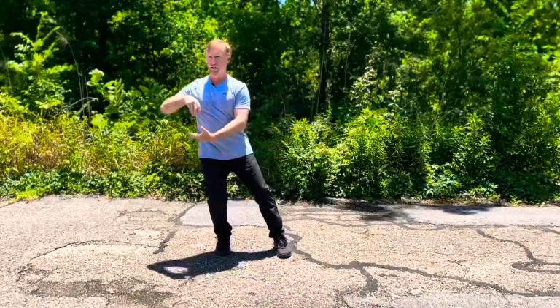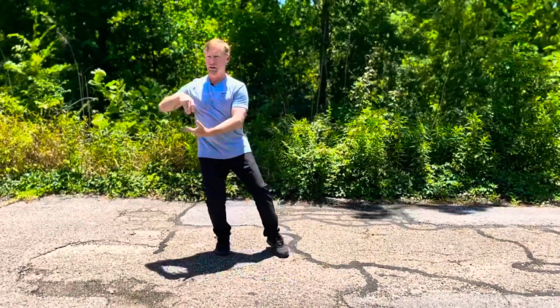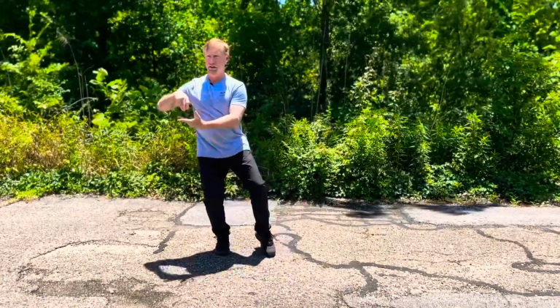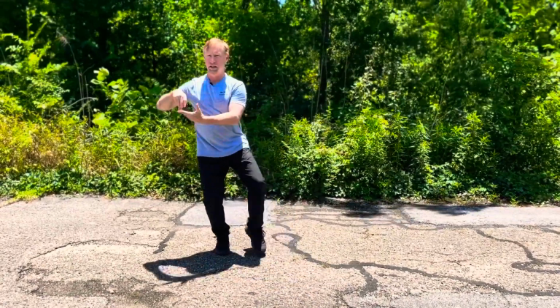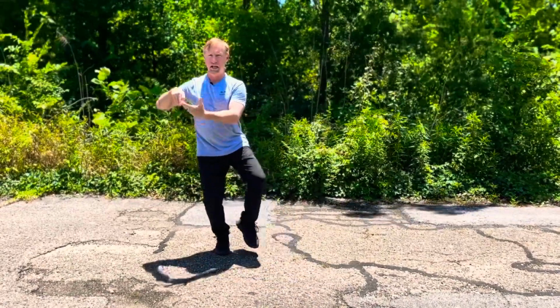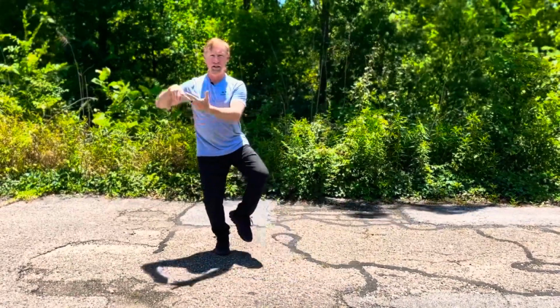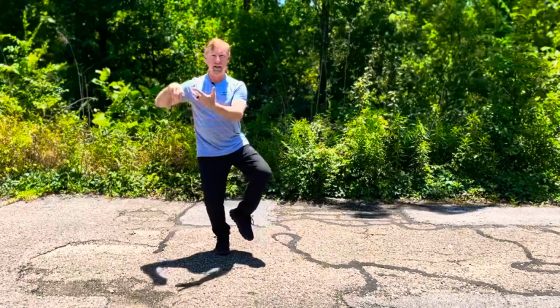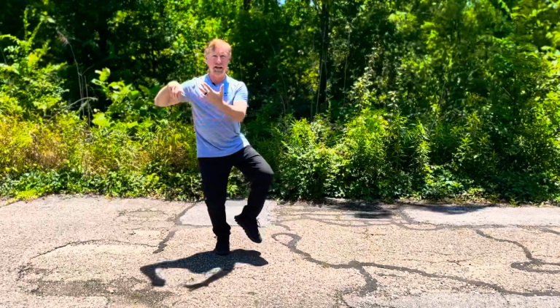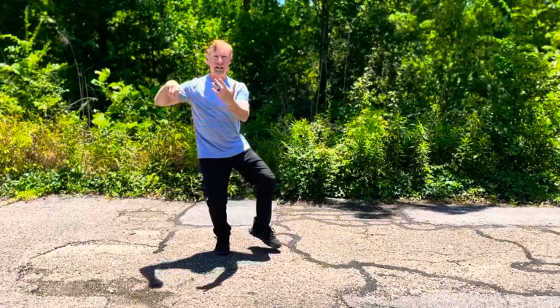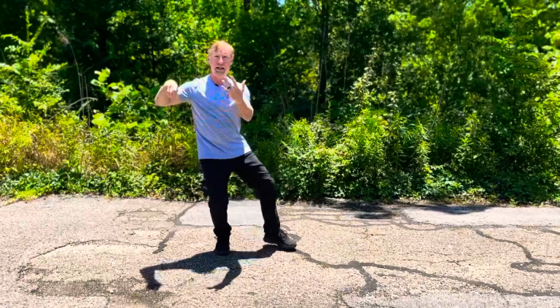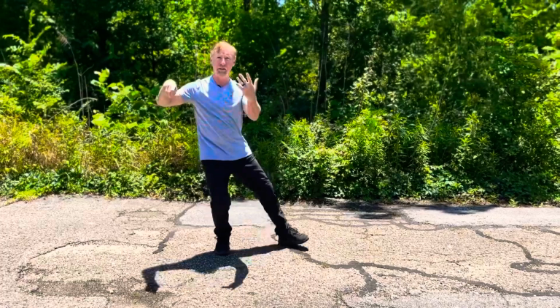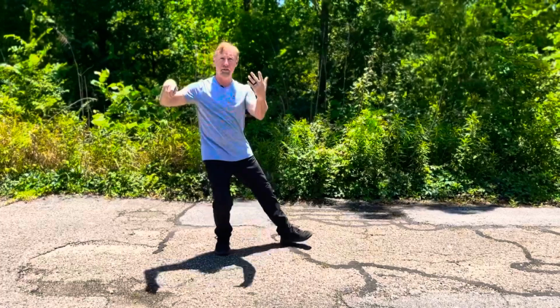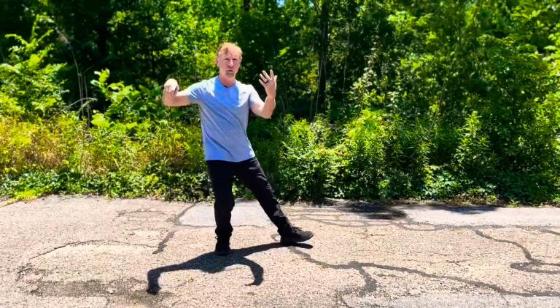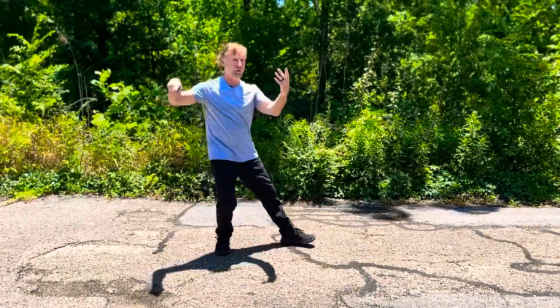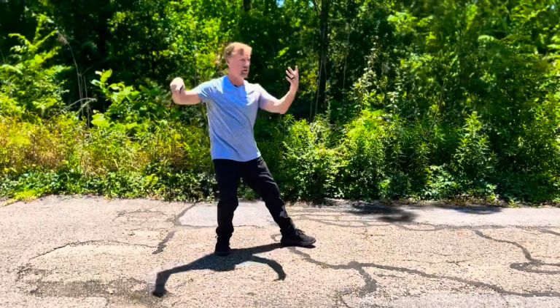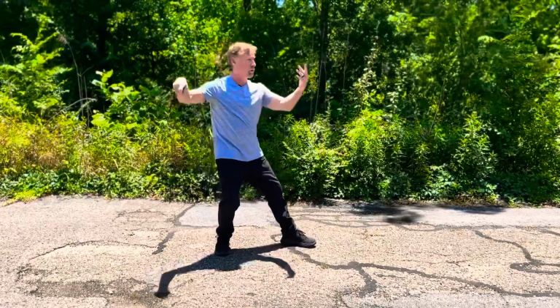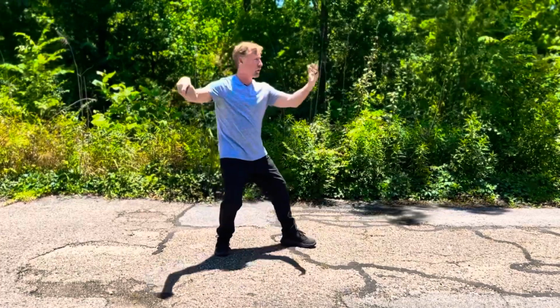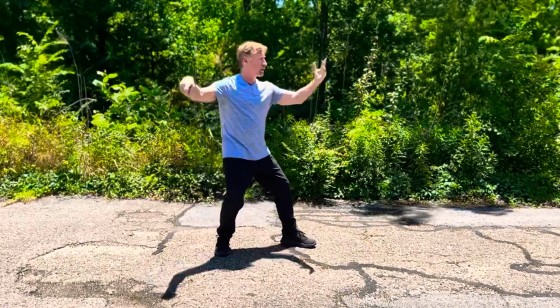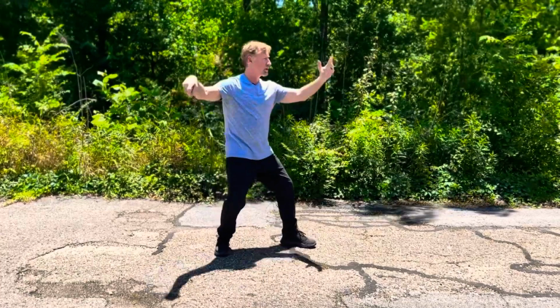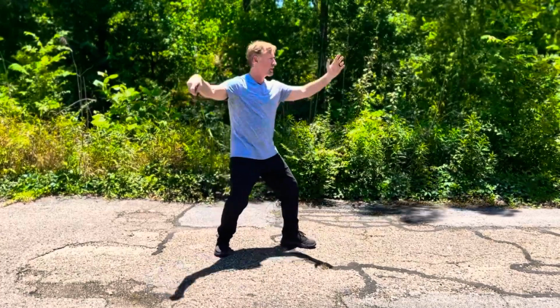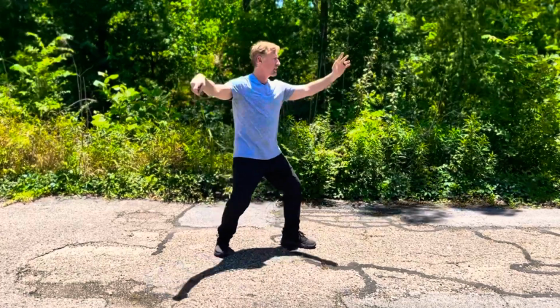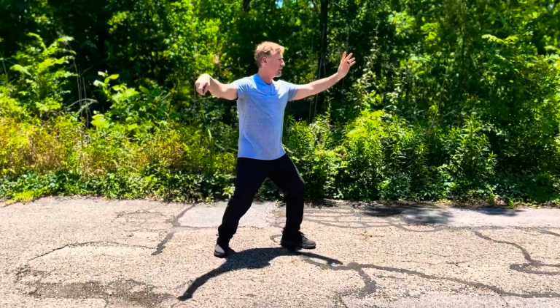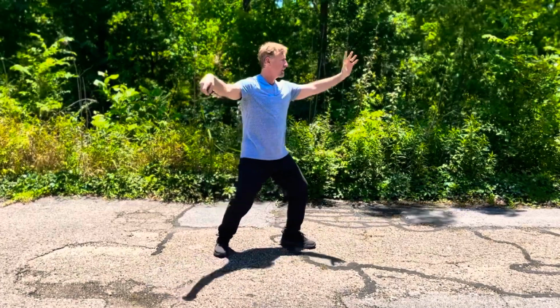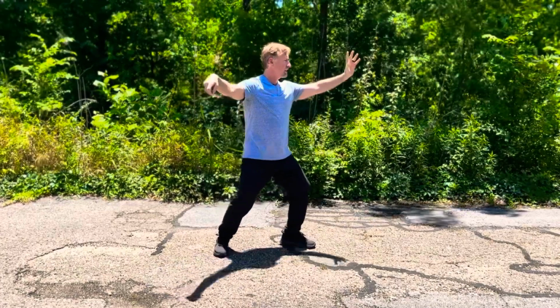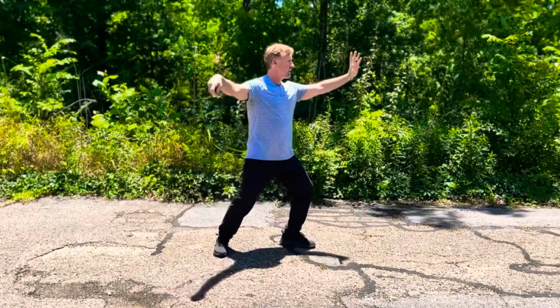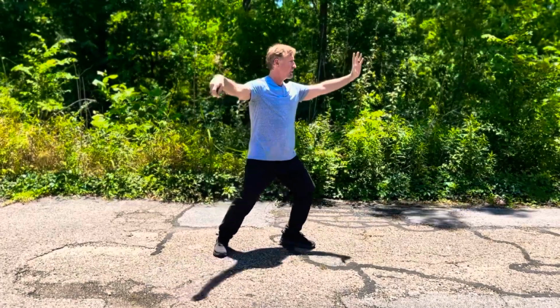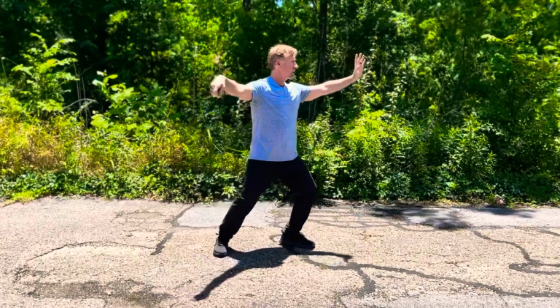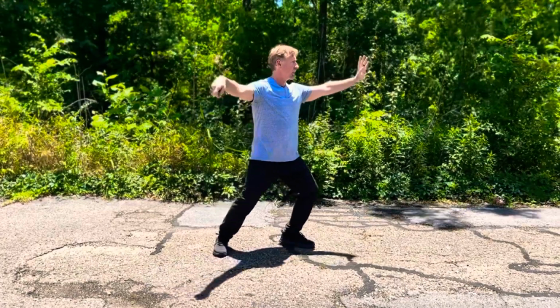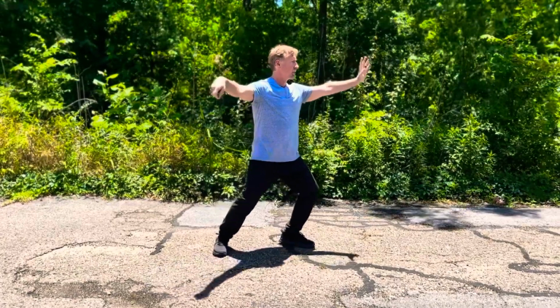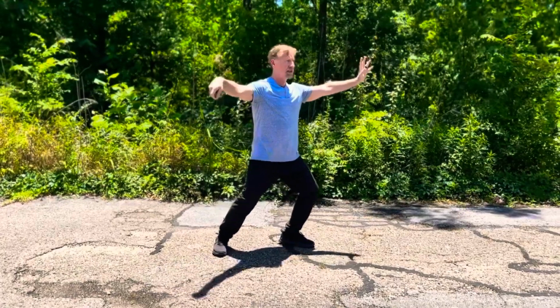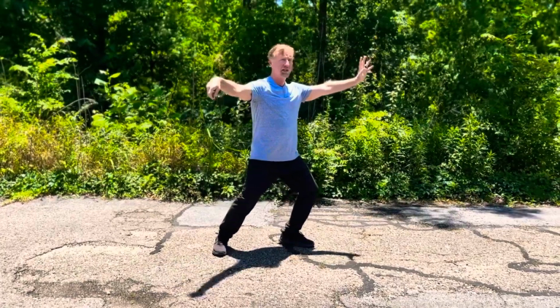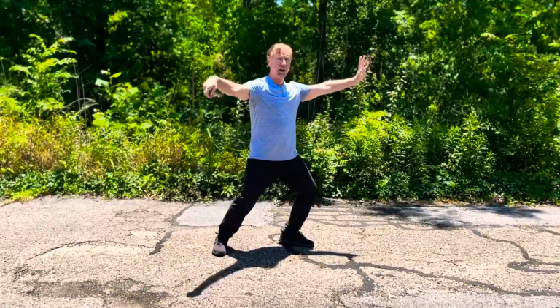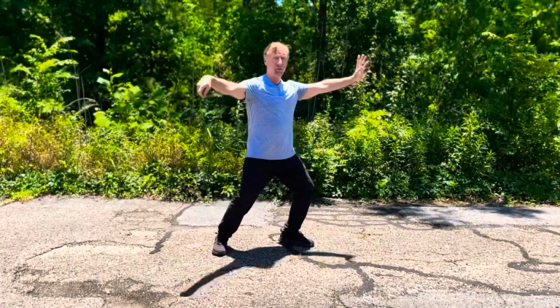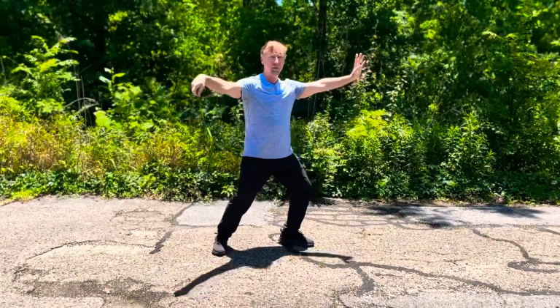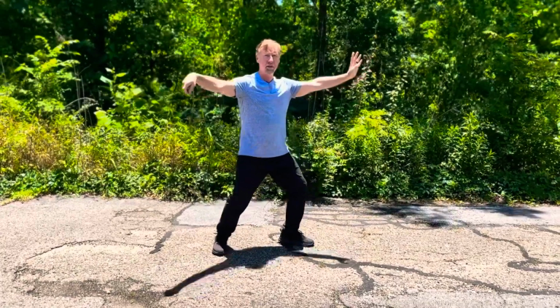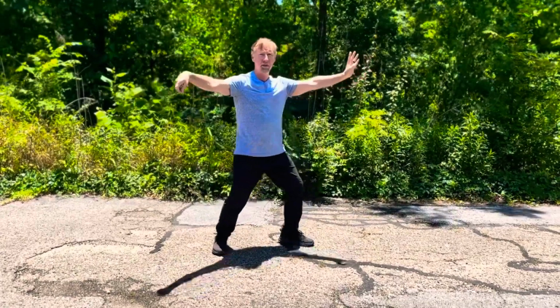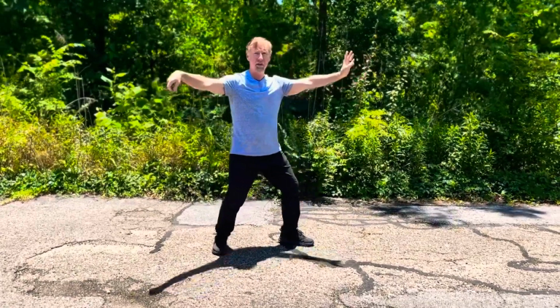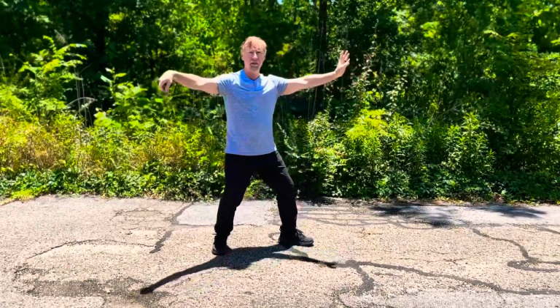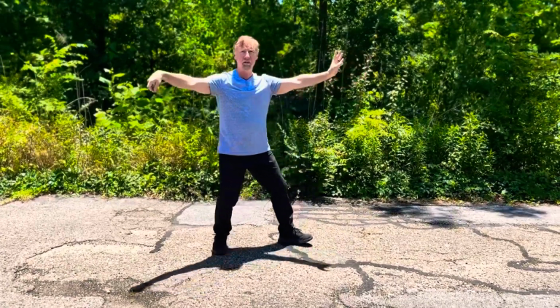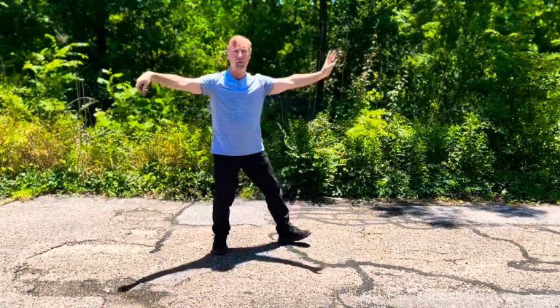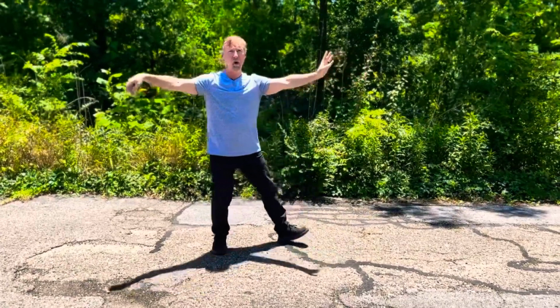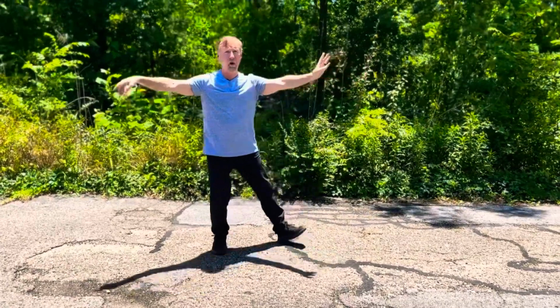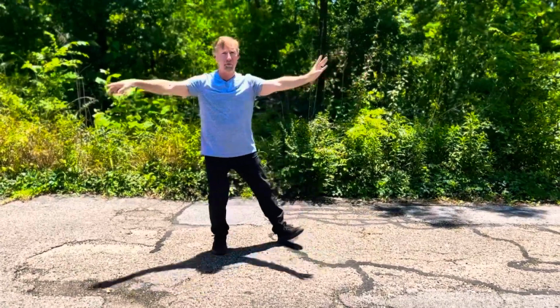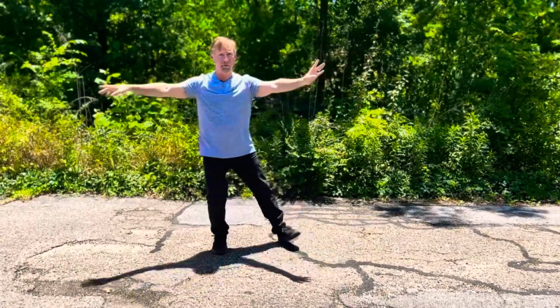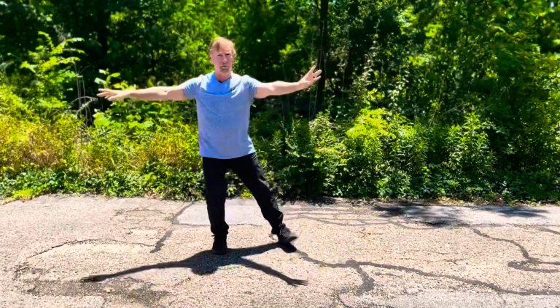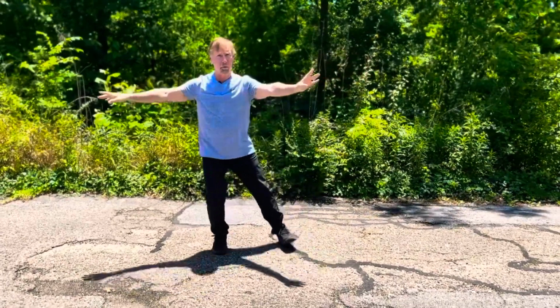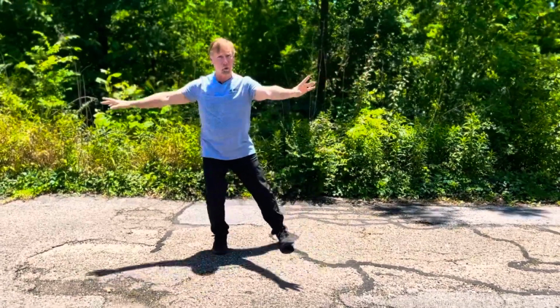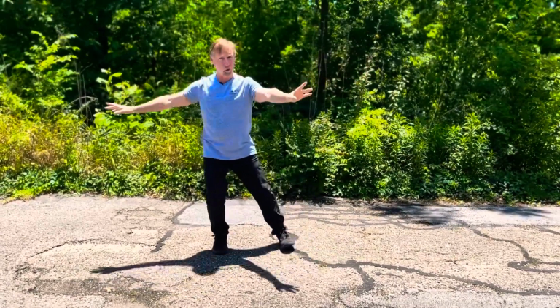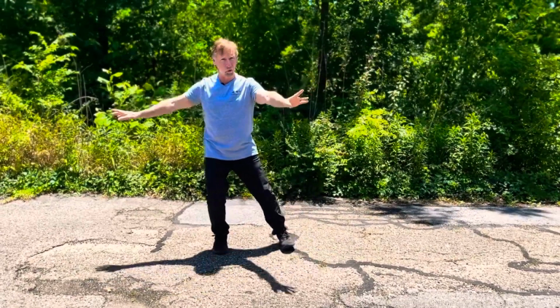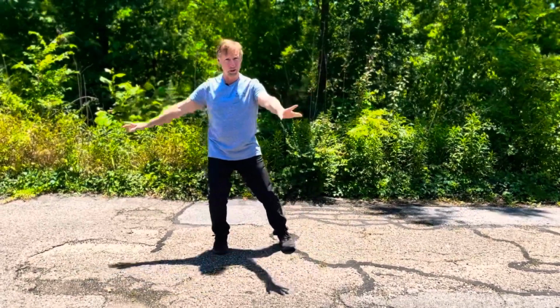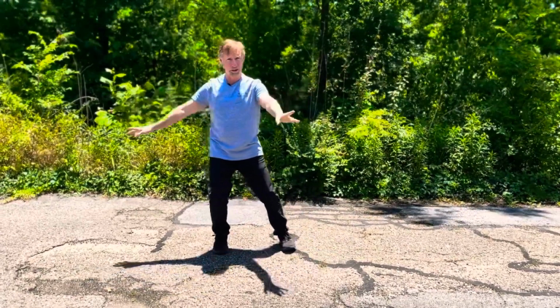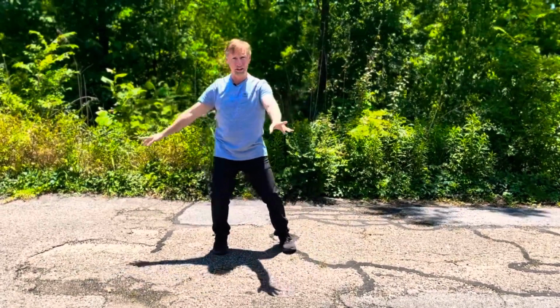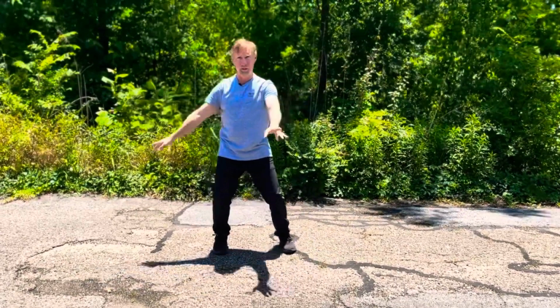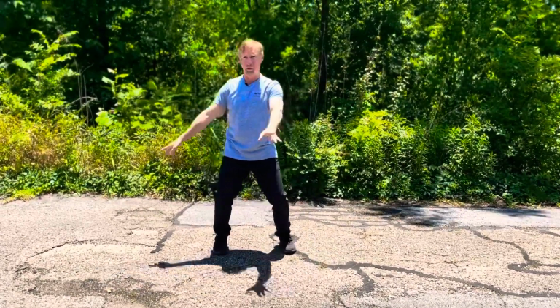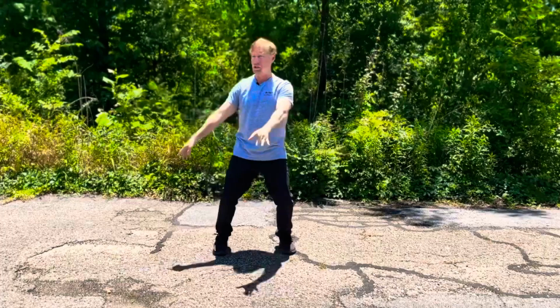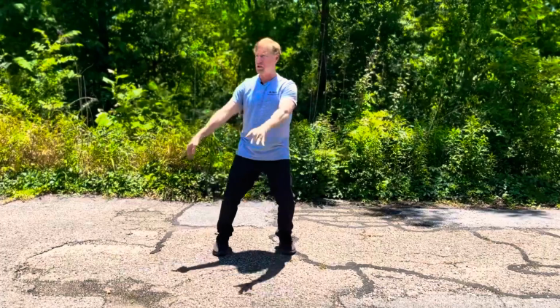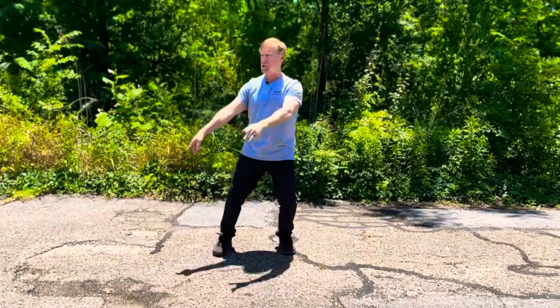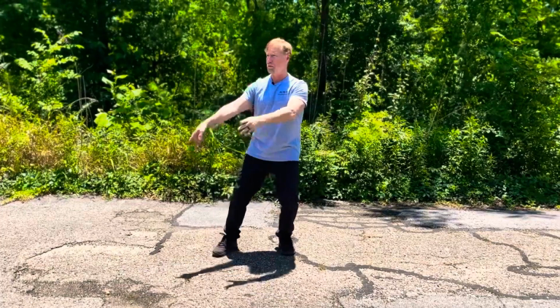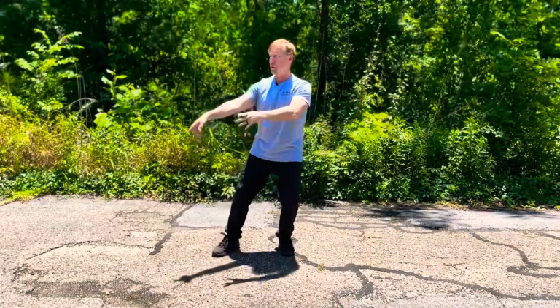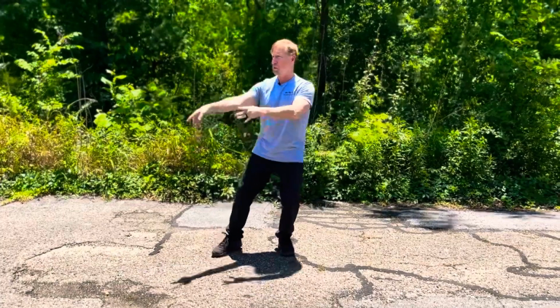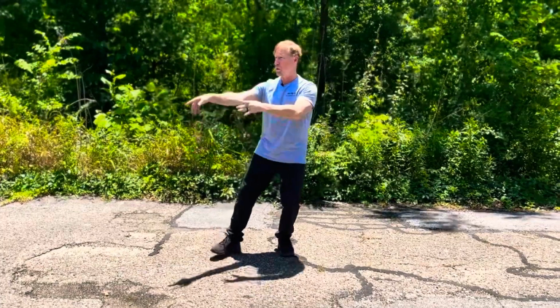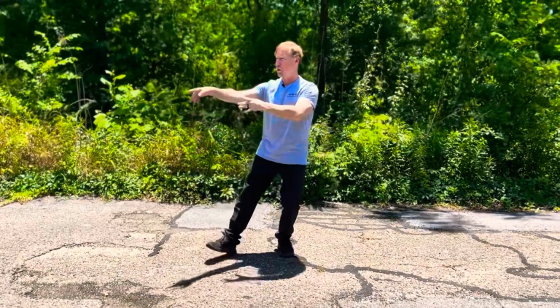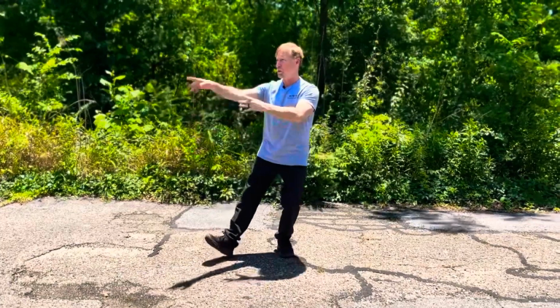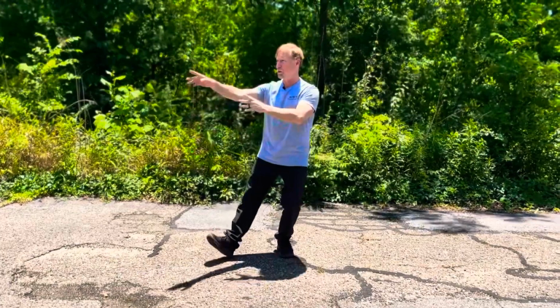And then we roll back around for that single whip. And then that next move, of course, sets us up for part four, which is the four corners.